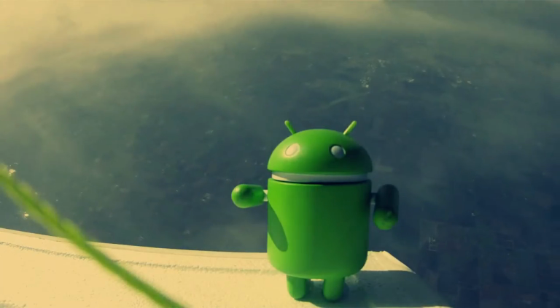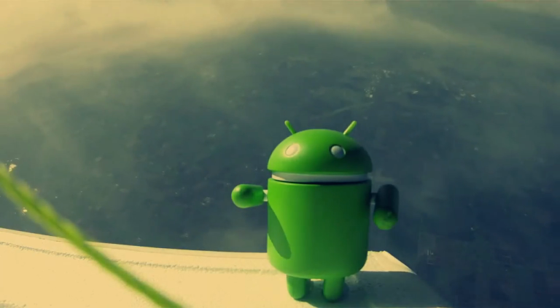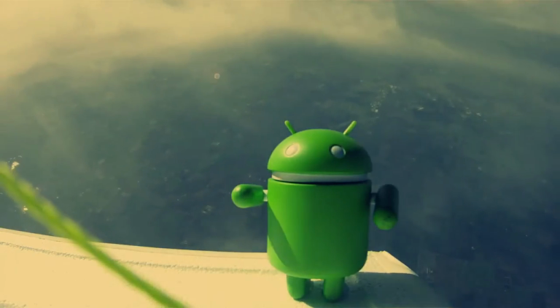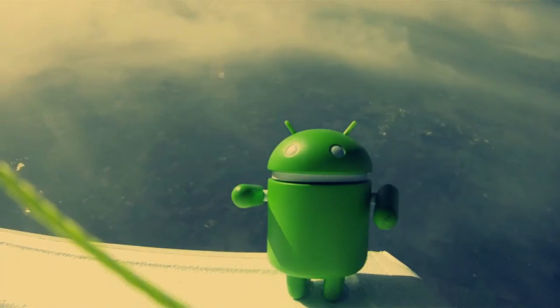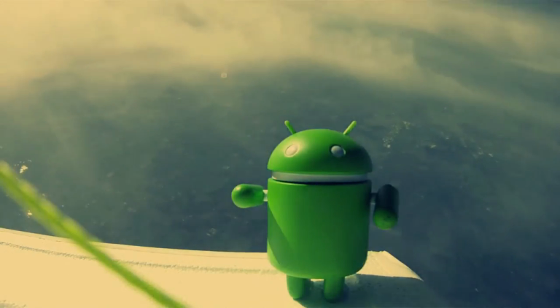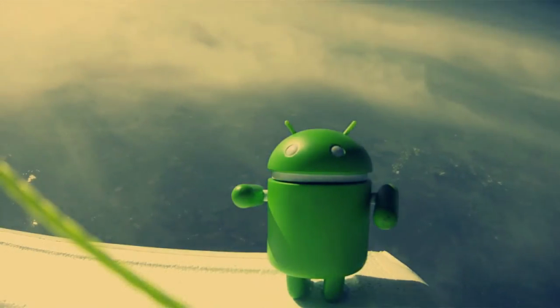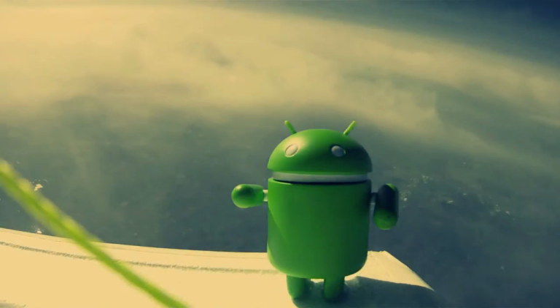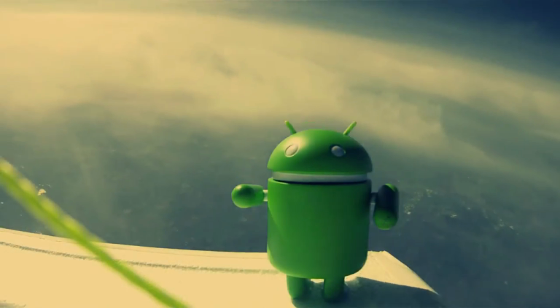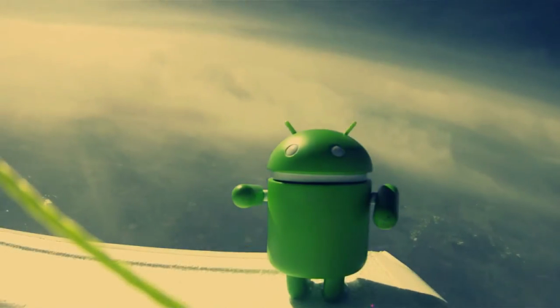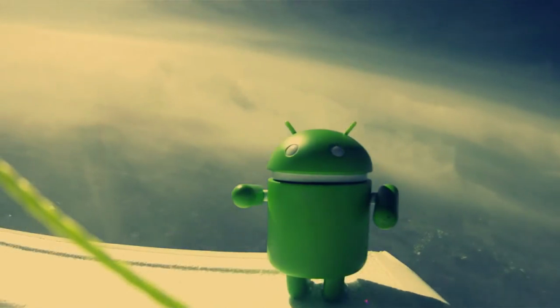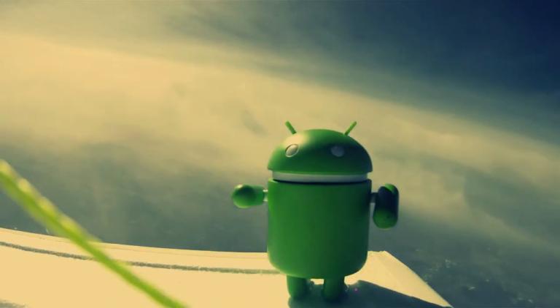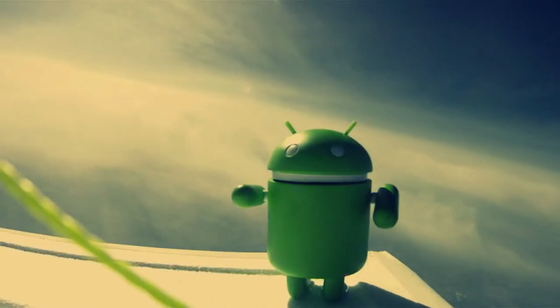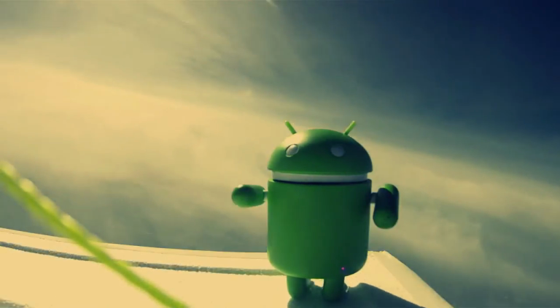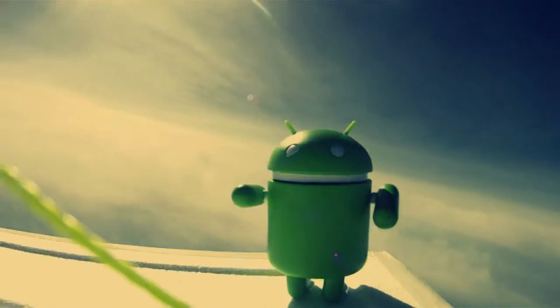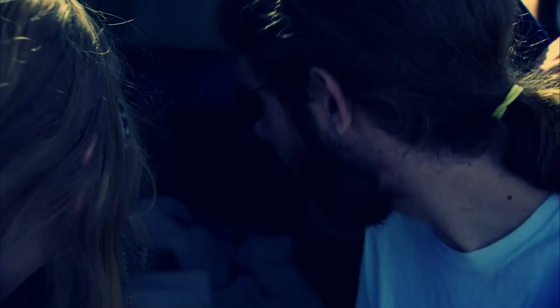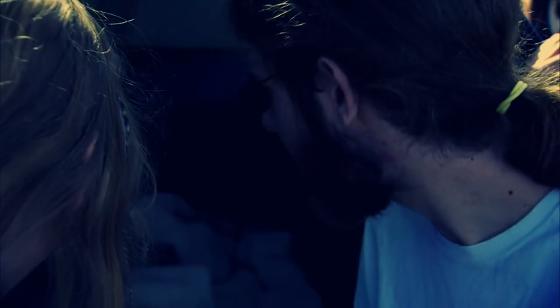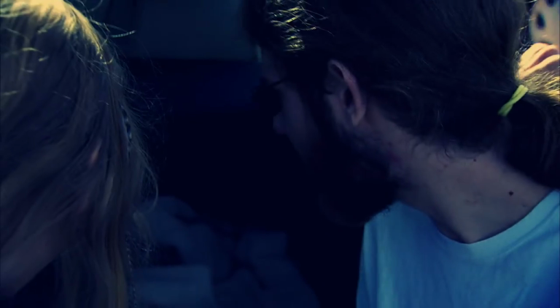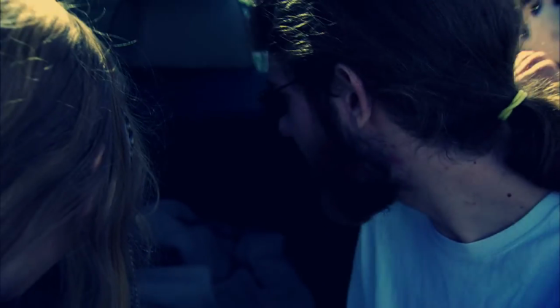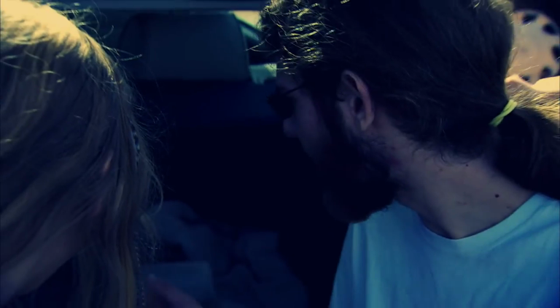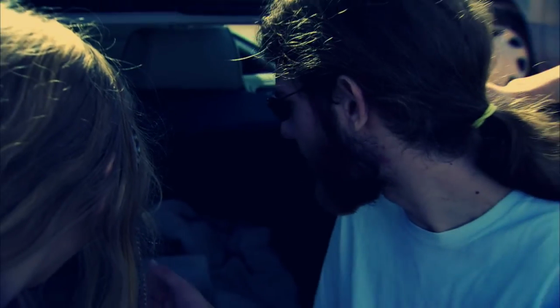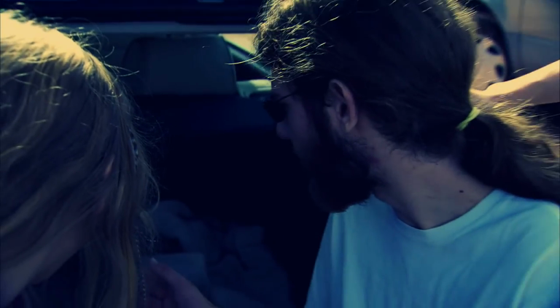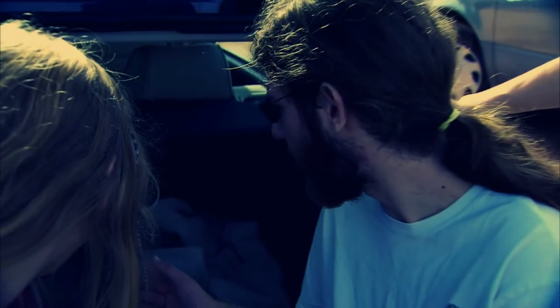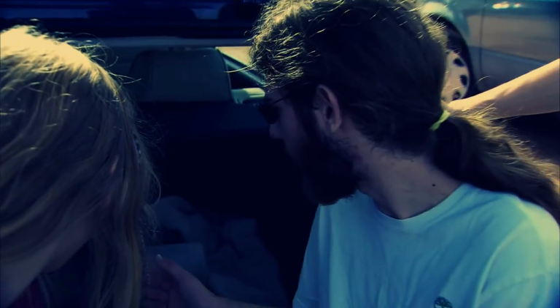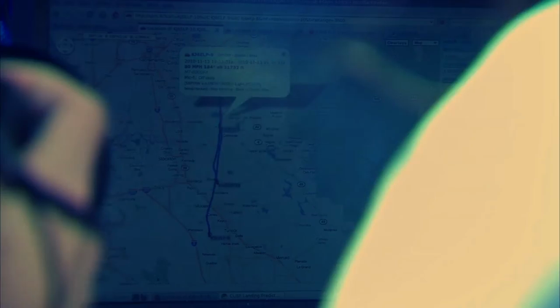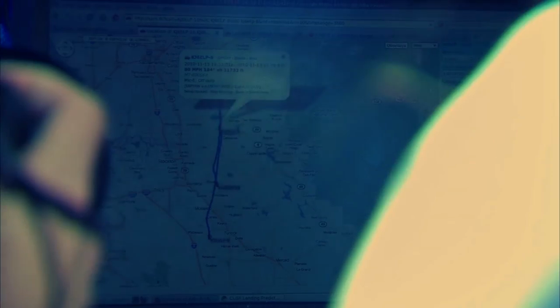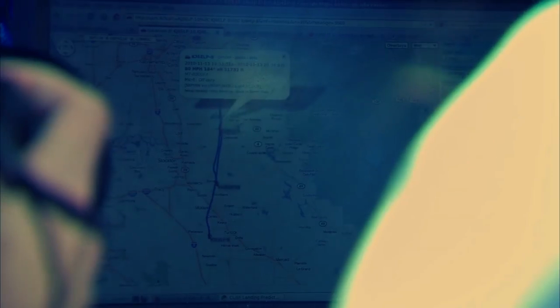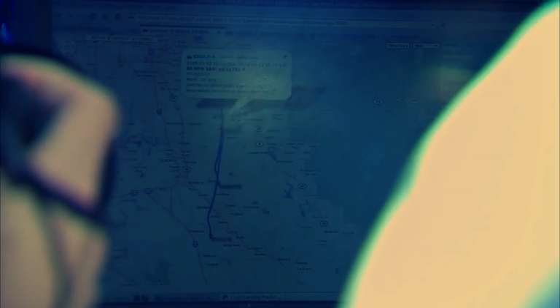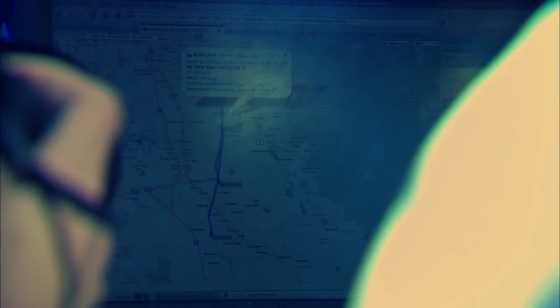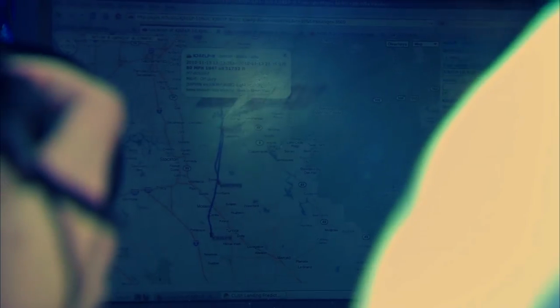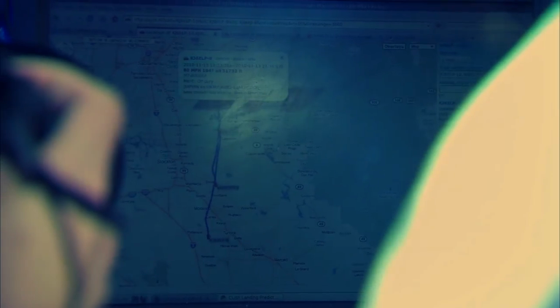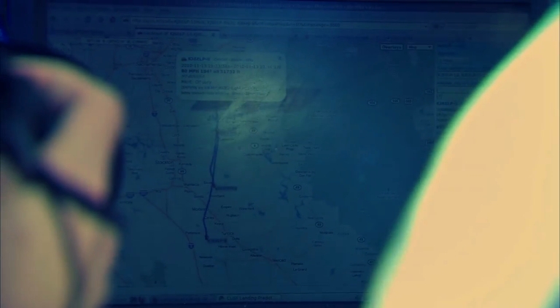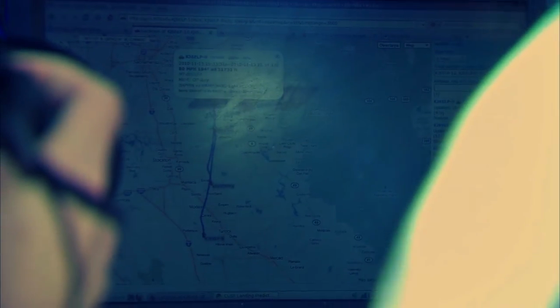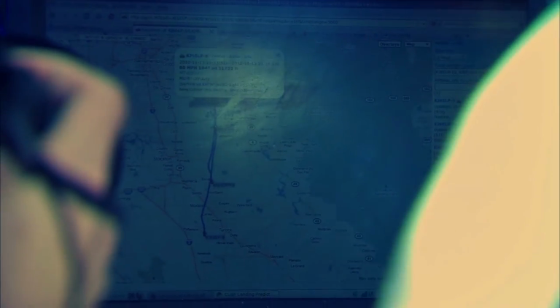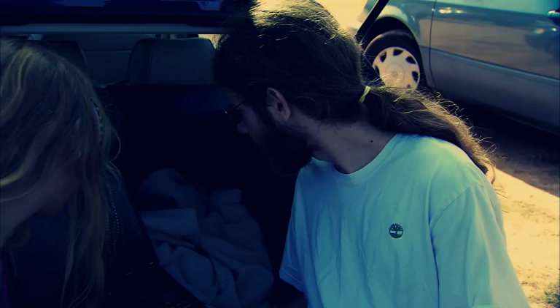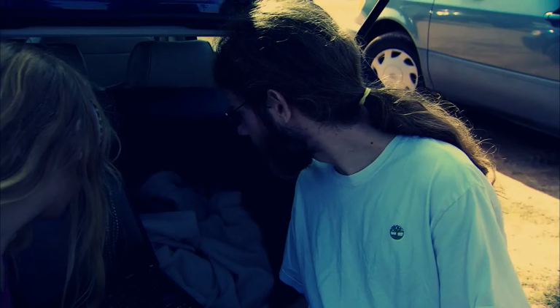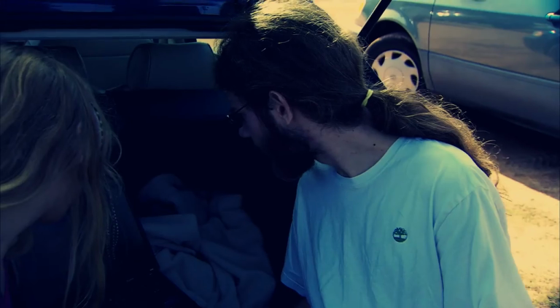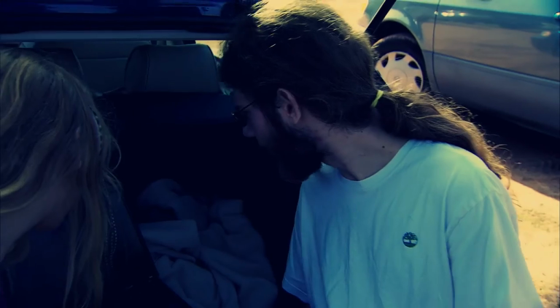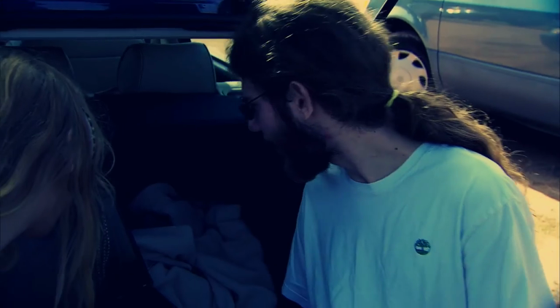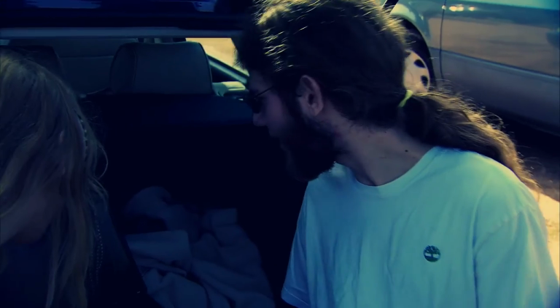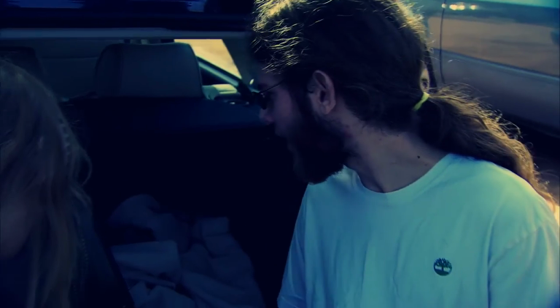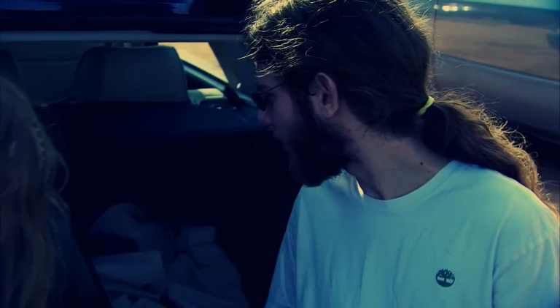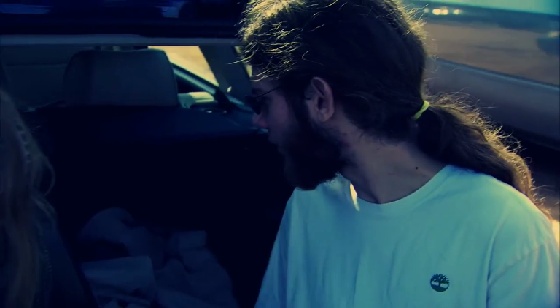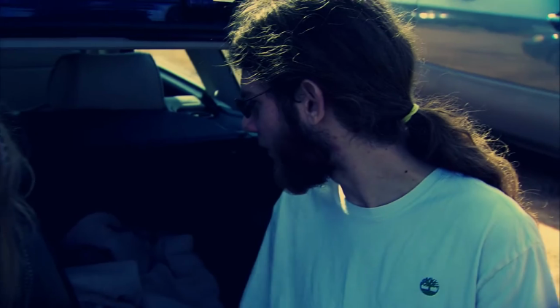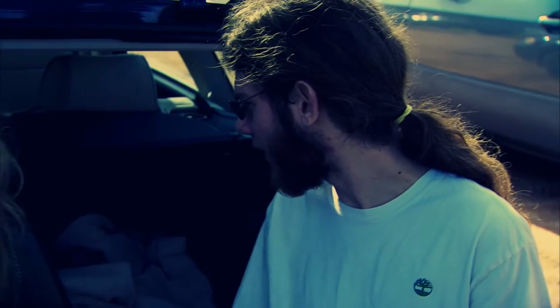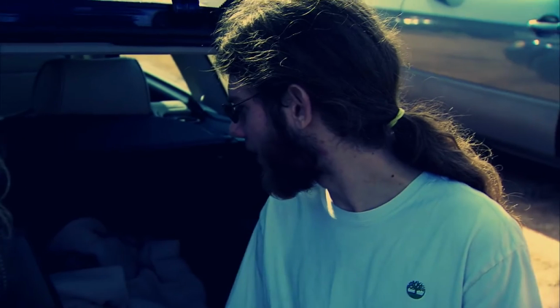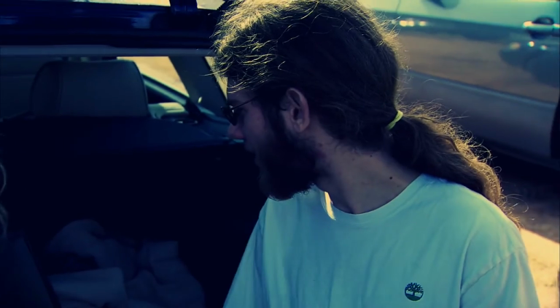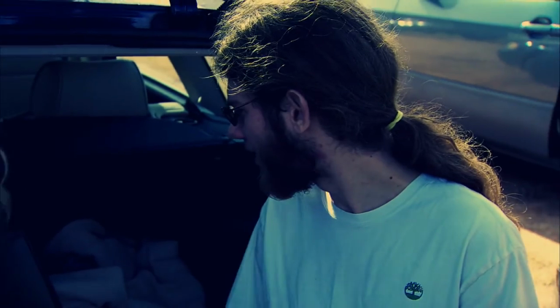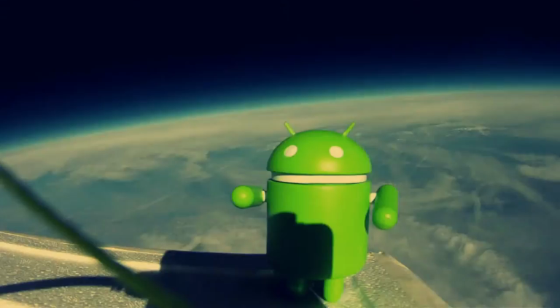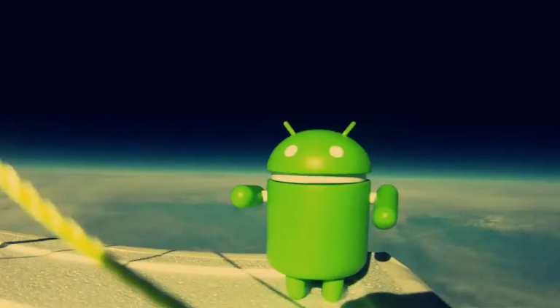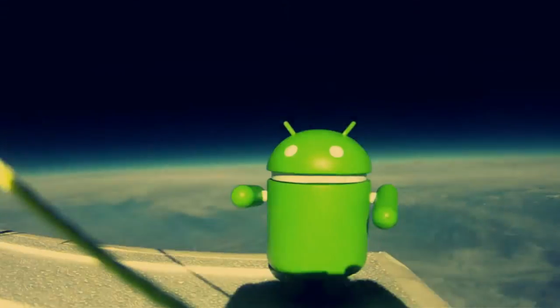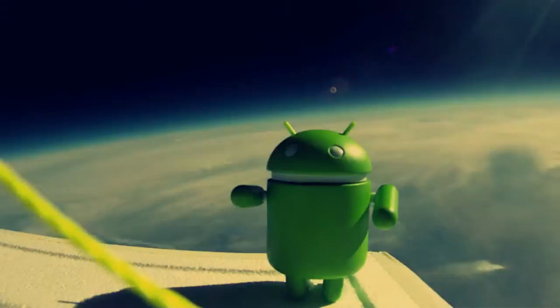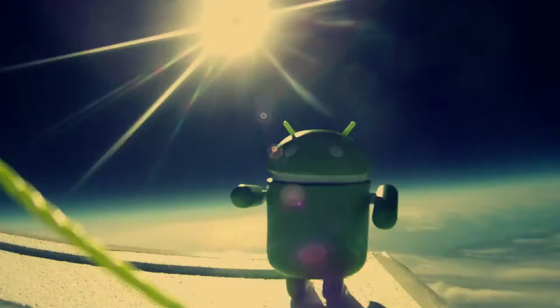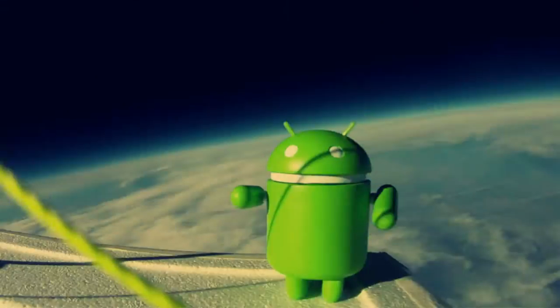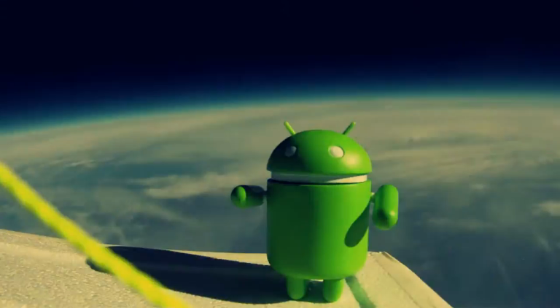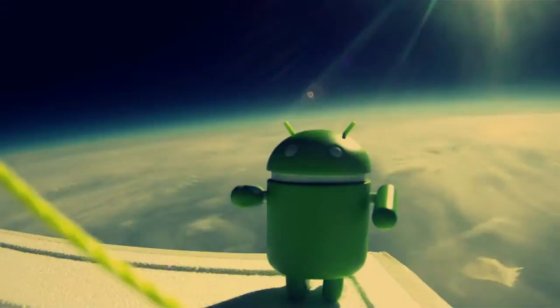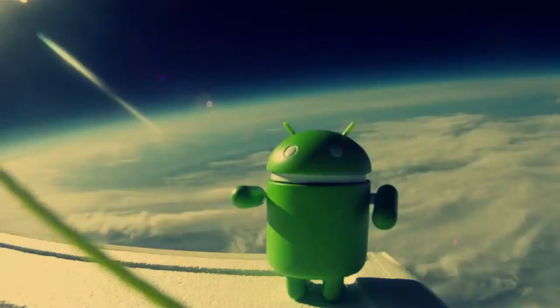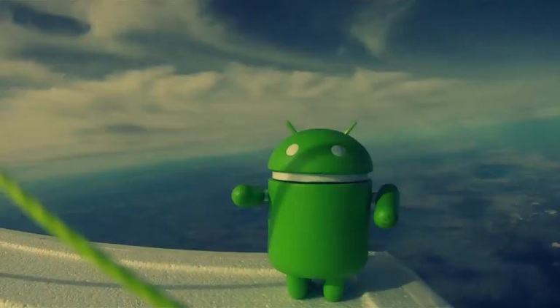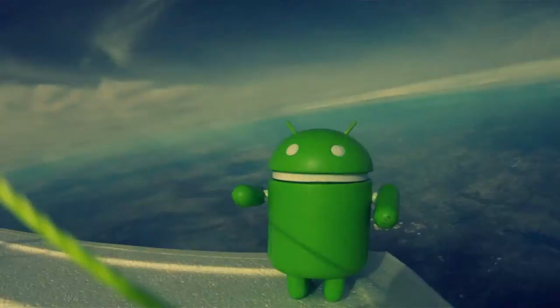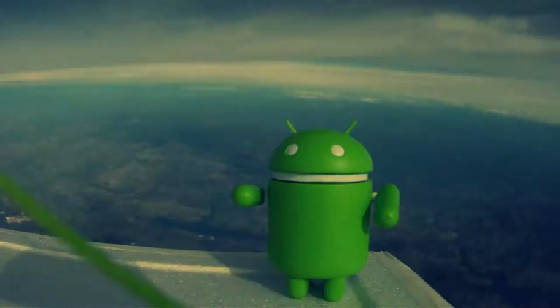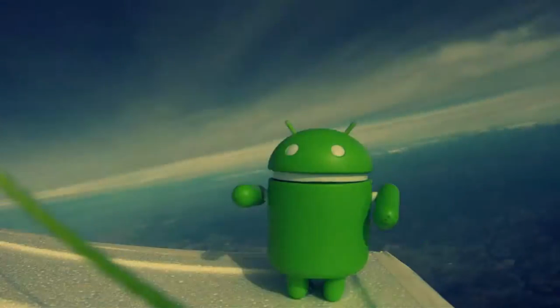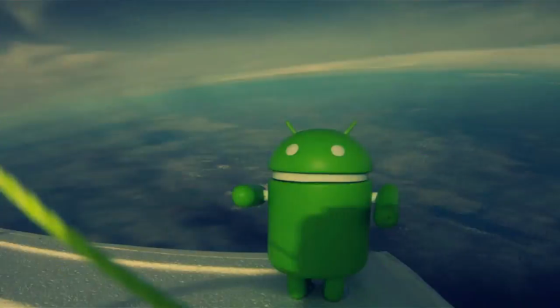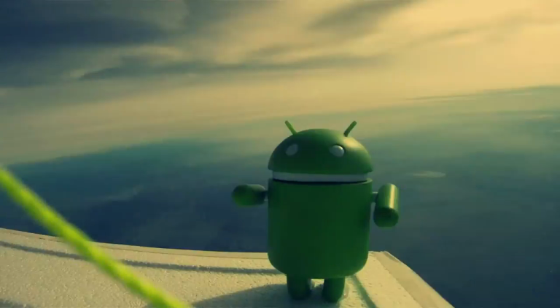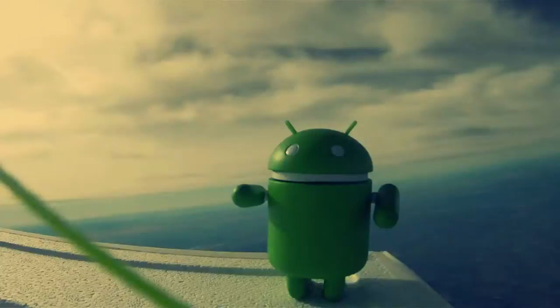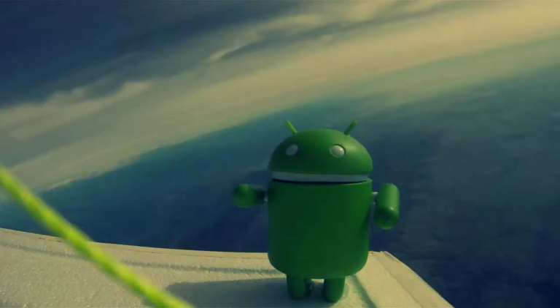How high is the phone right now? 96,000 feet. 98,000 feet. I would be so upset if we don't get to 100.